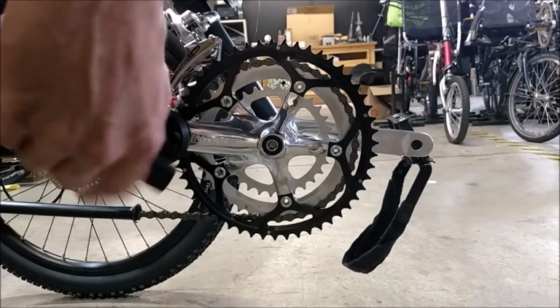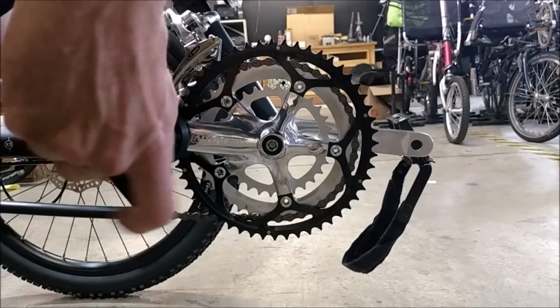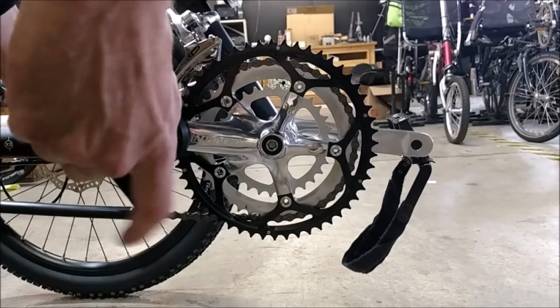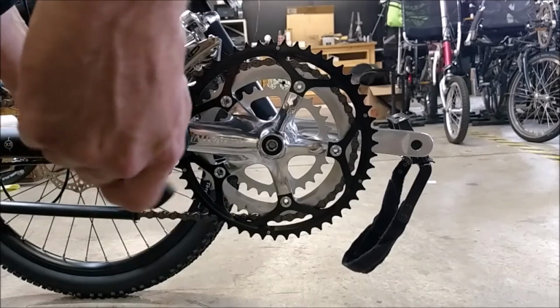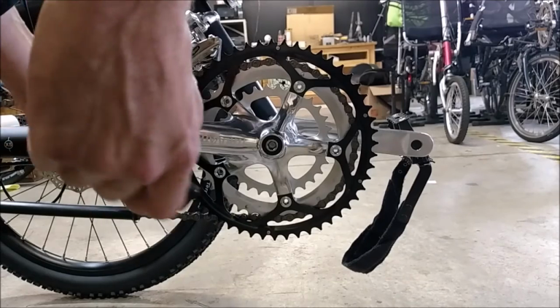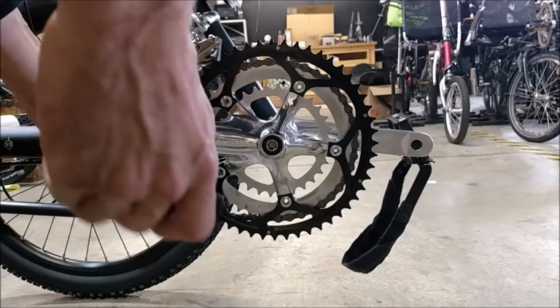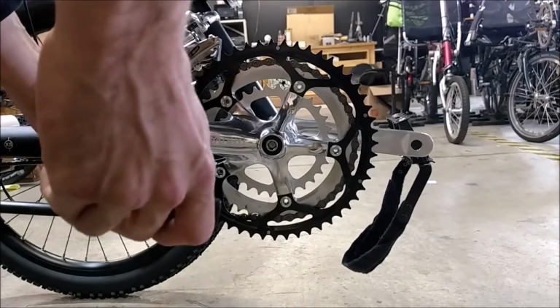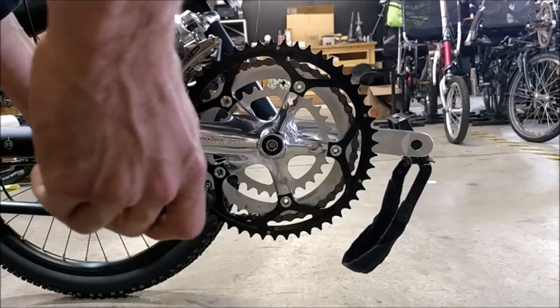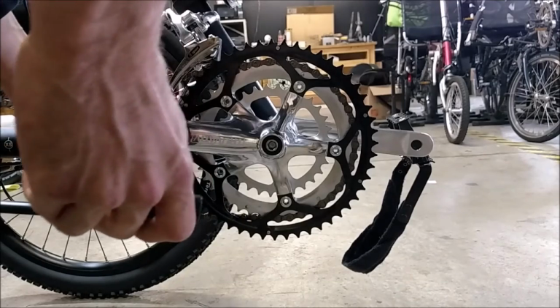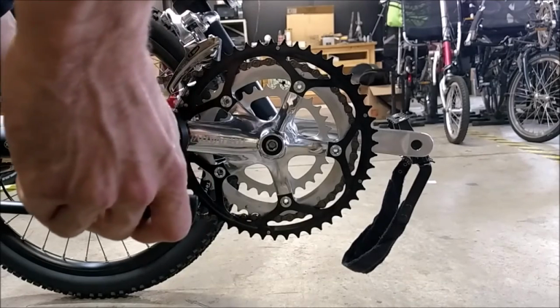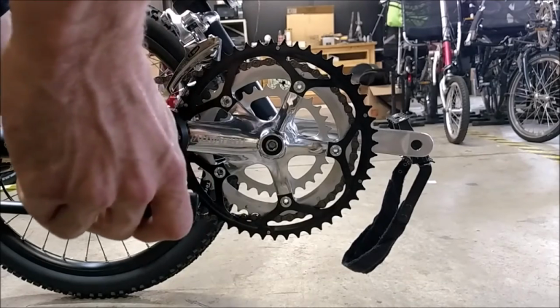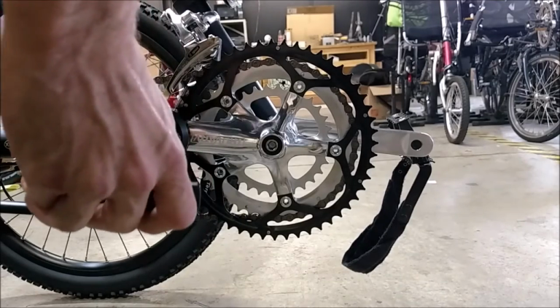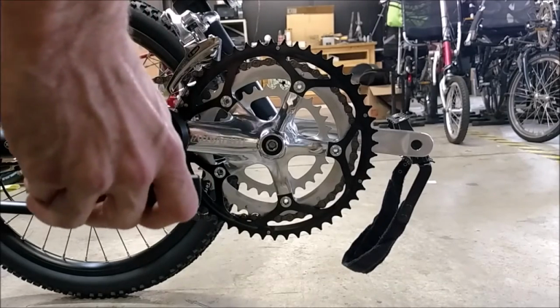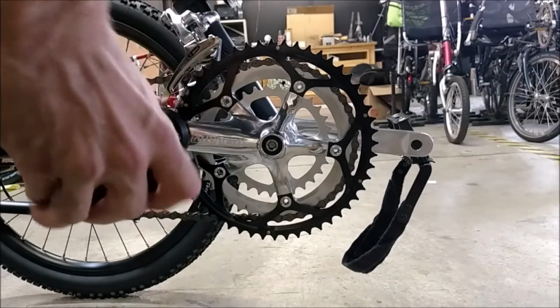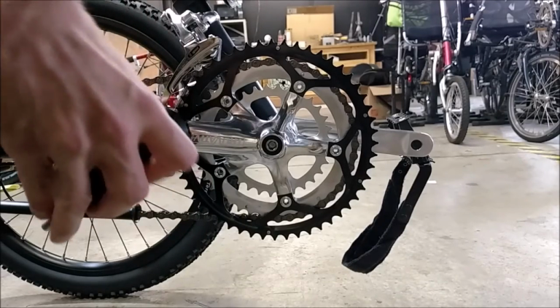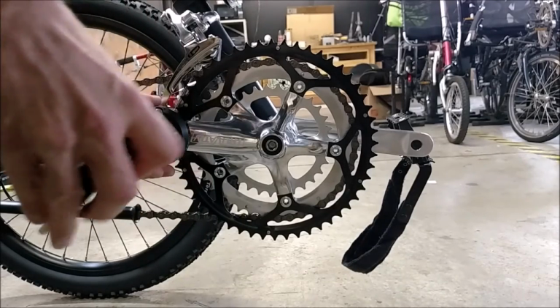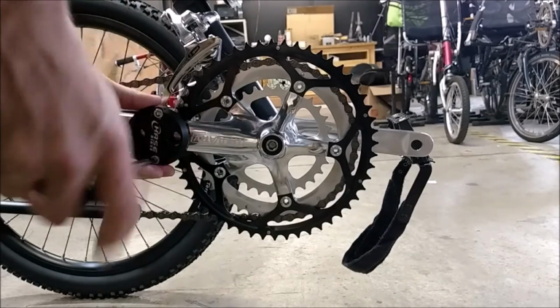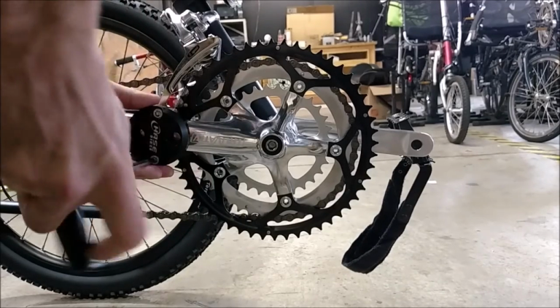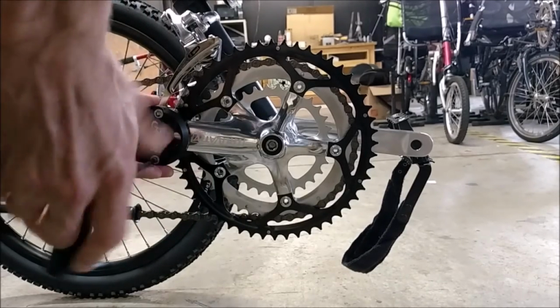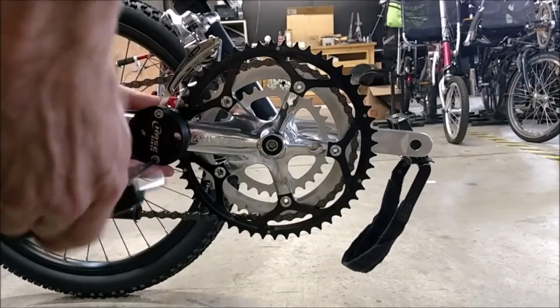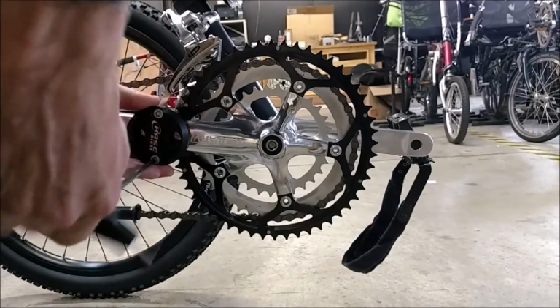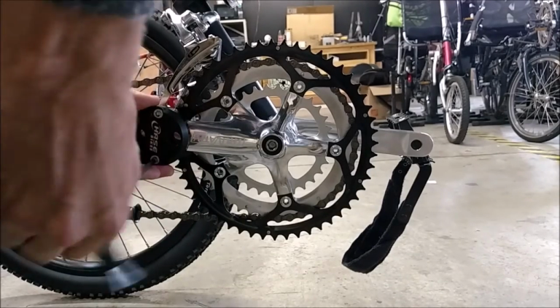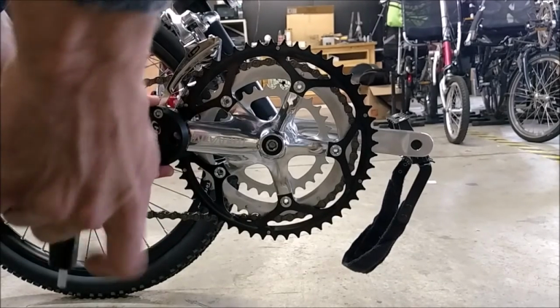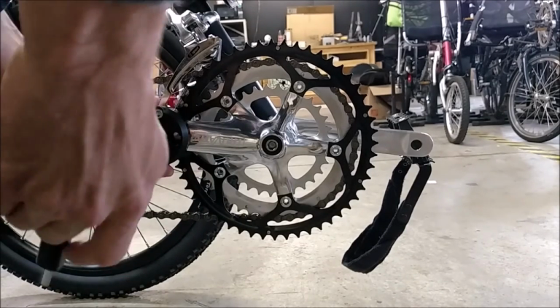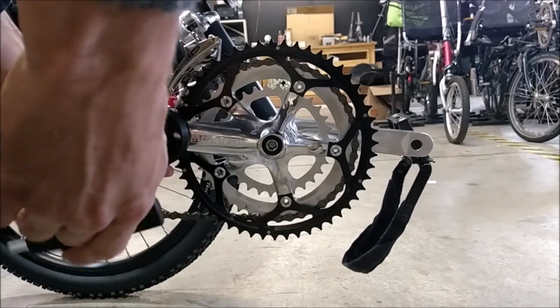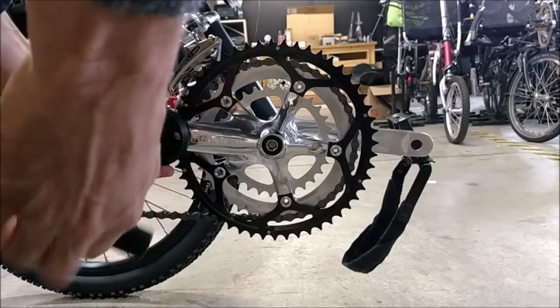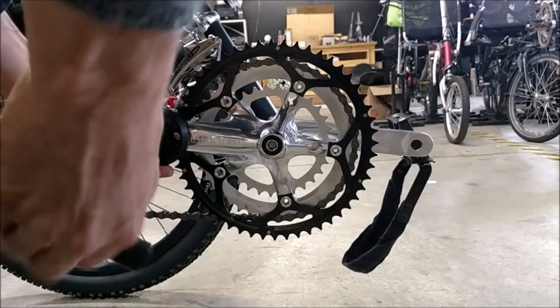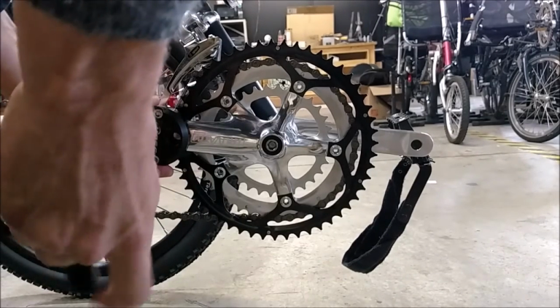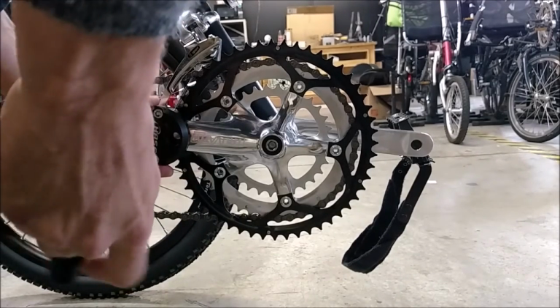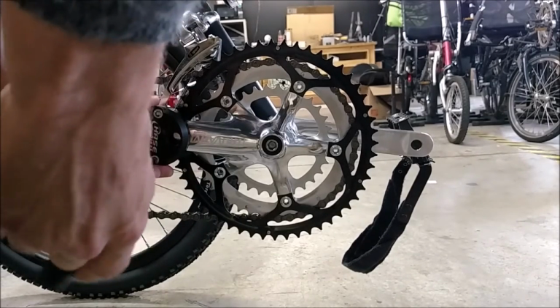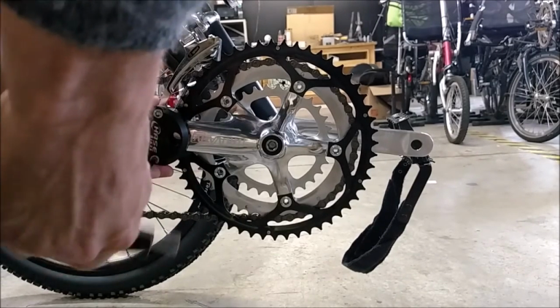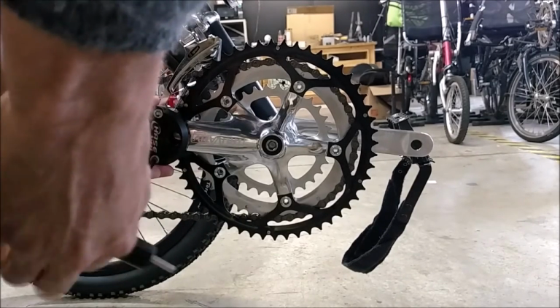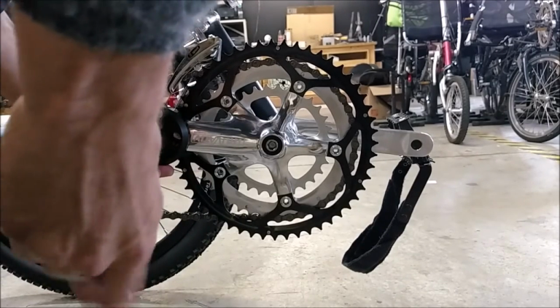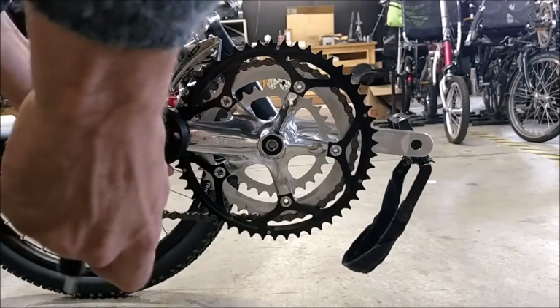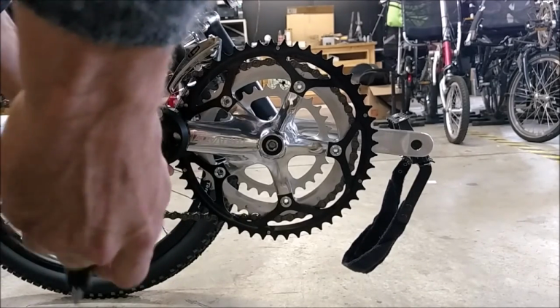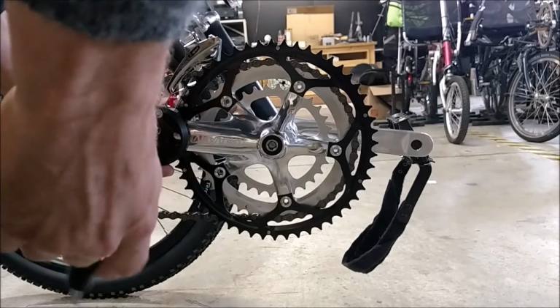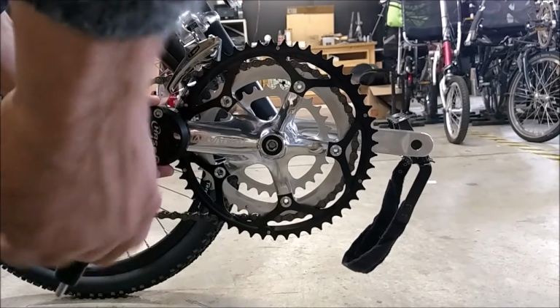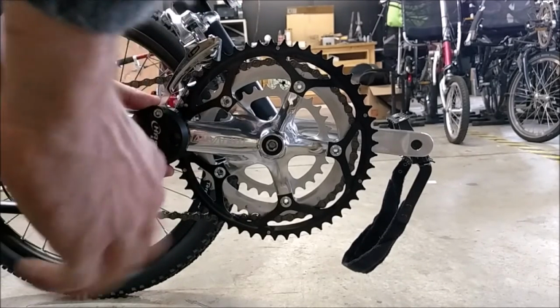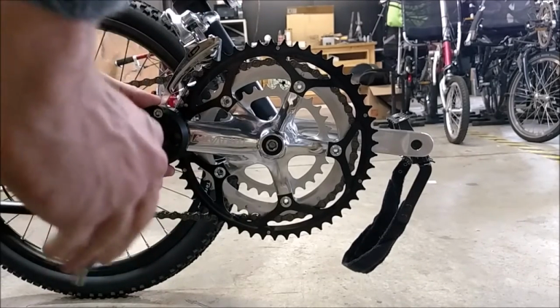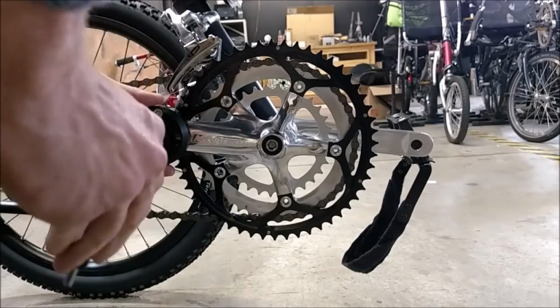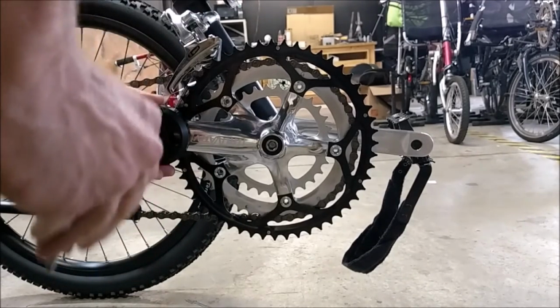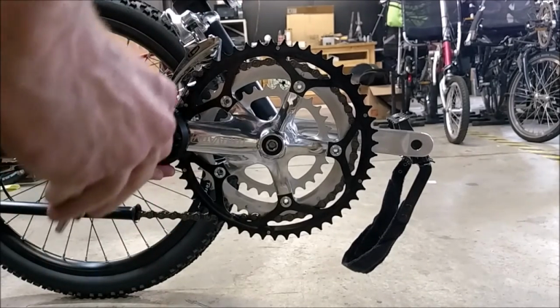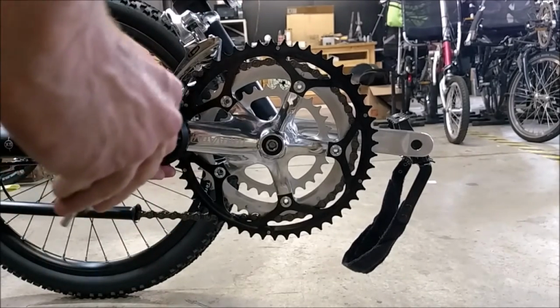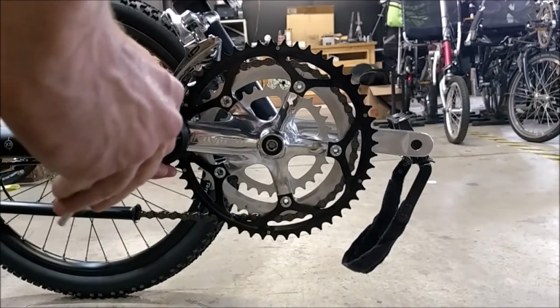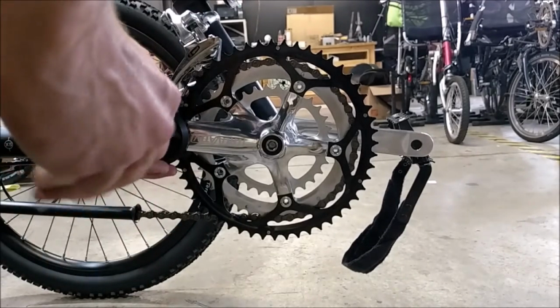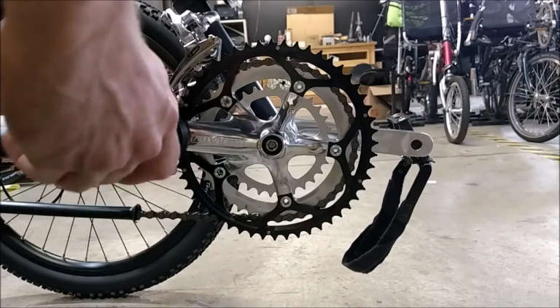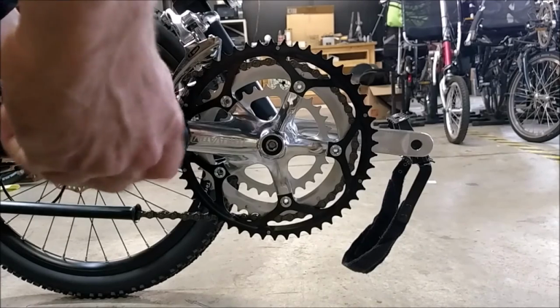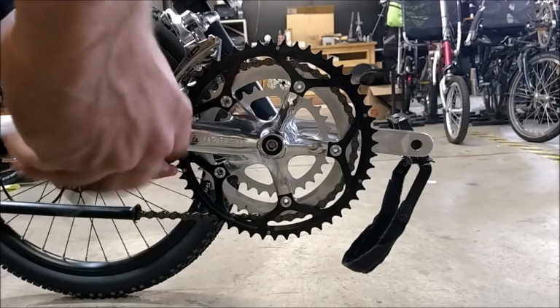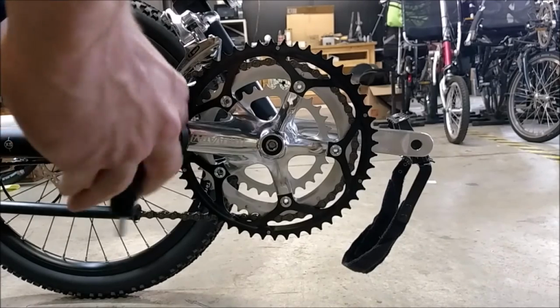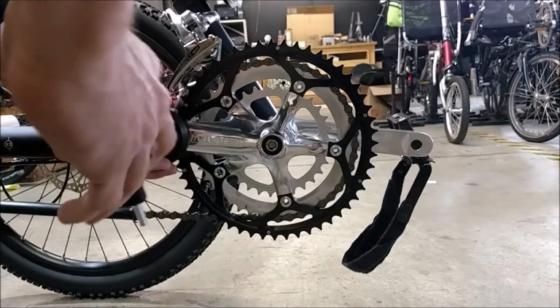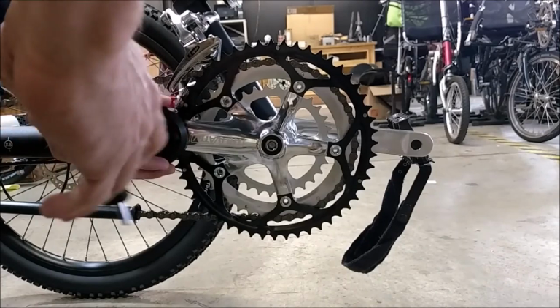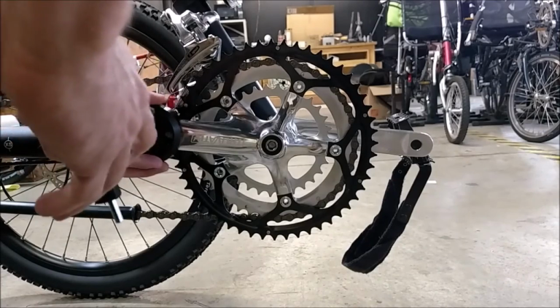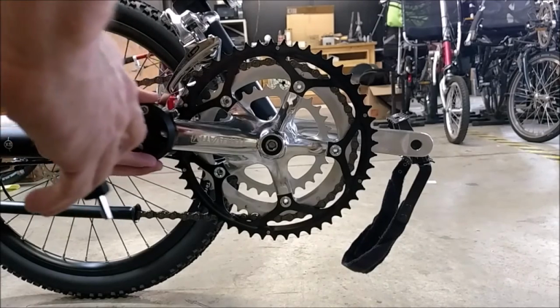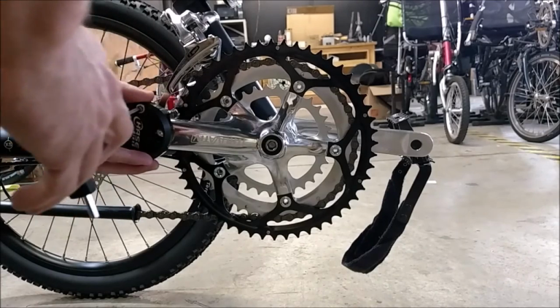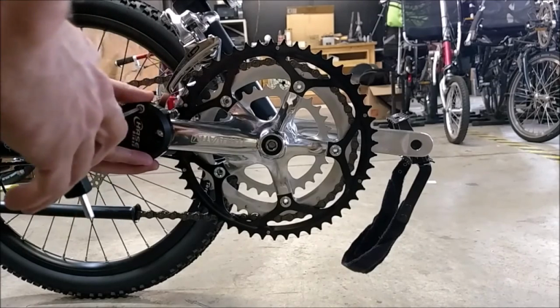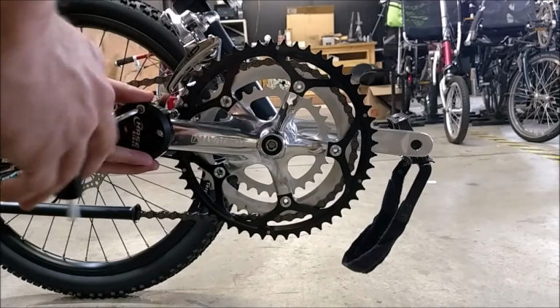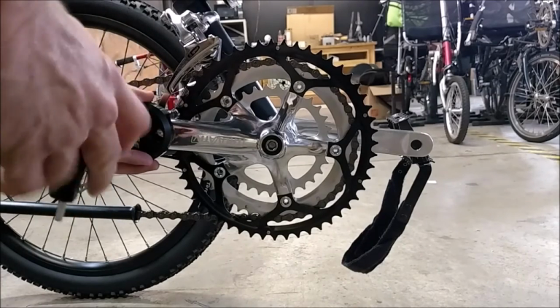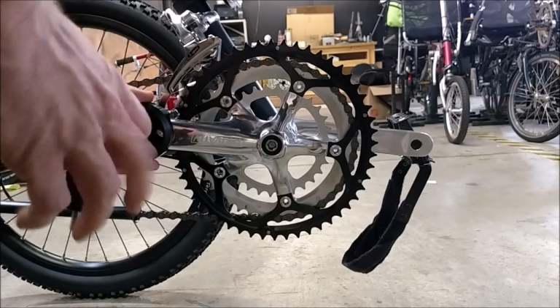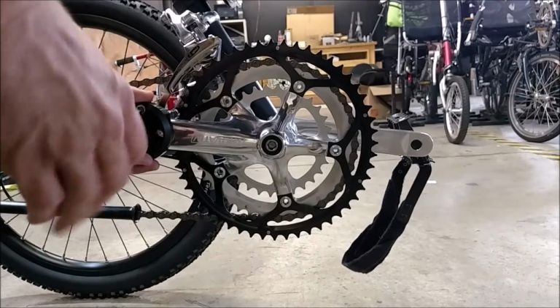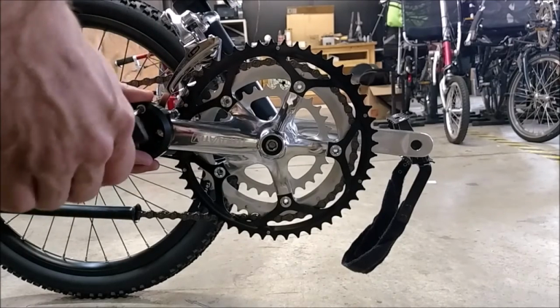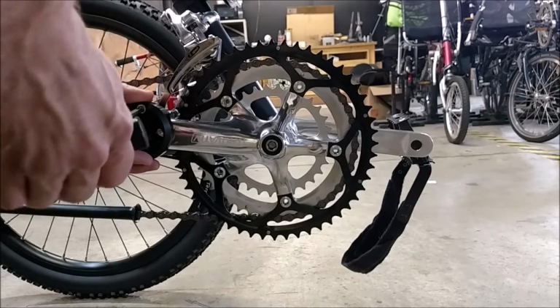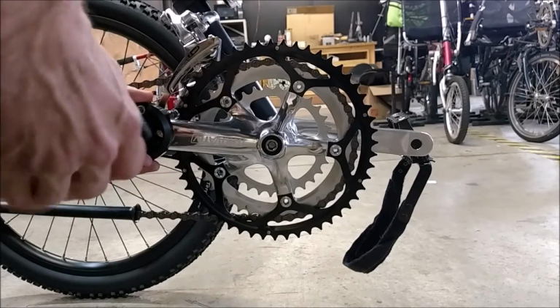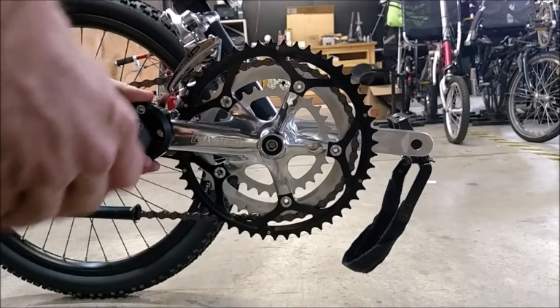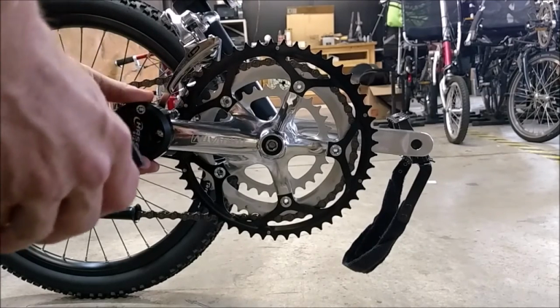Enter the Hase Crank Shortener. This little fella slides and adjusts the full length of the crank arm, allowing a huge and very precise range of adjustment.